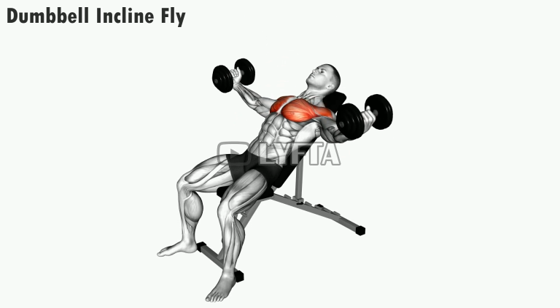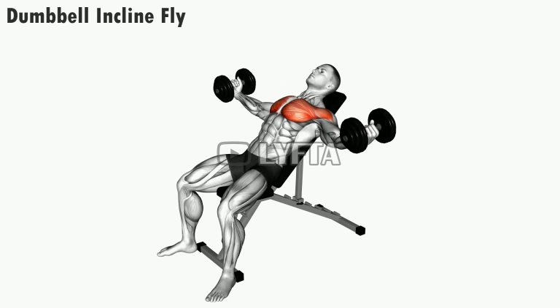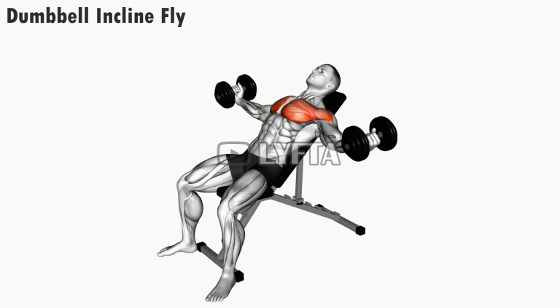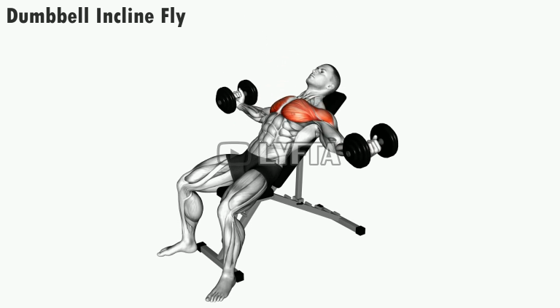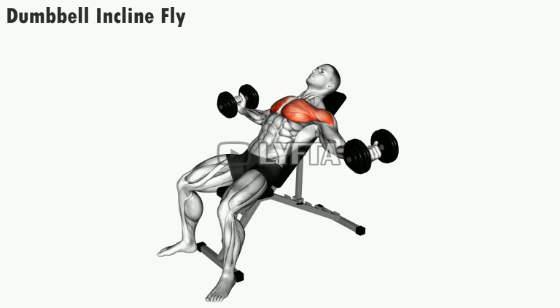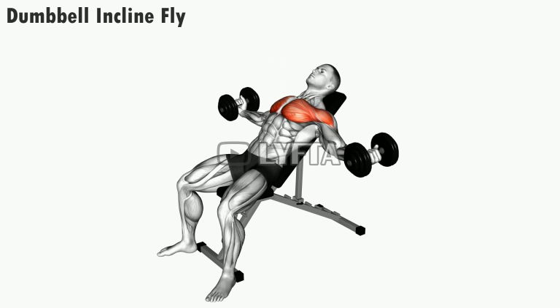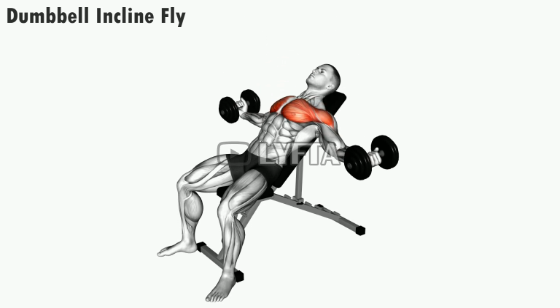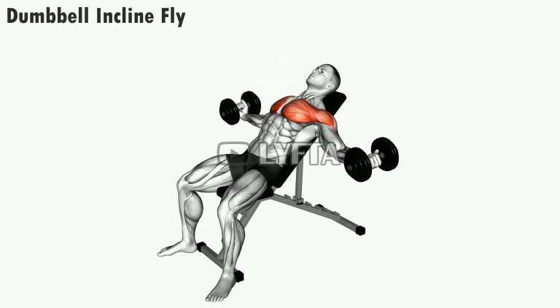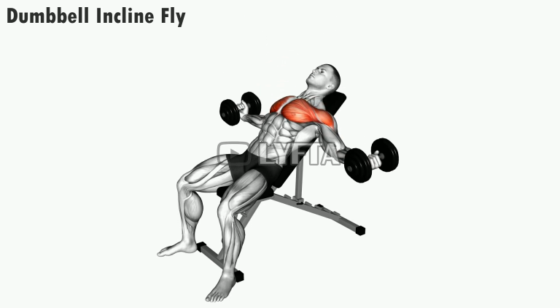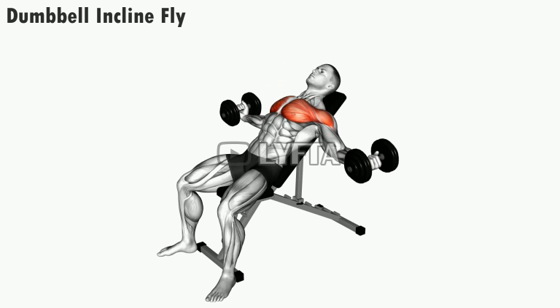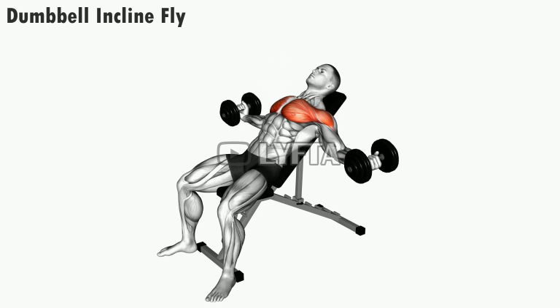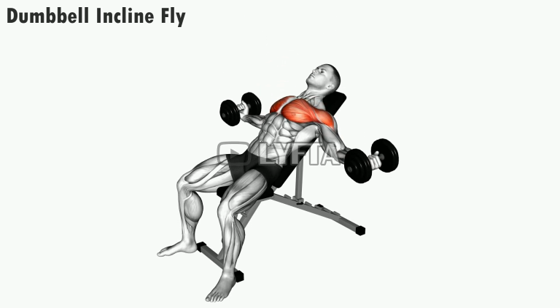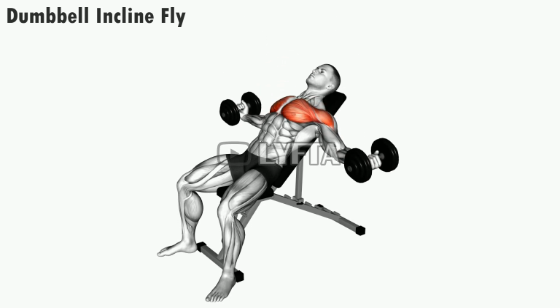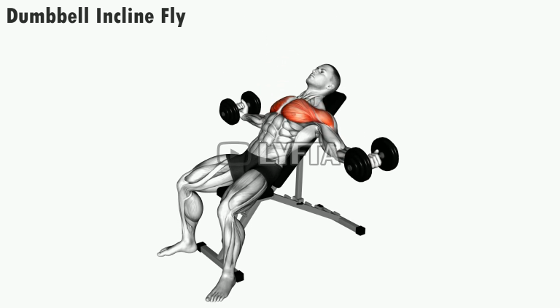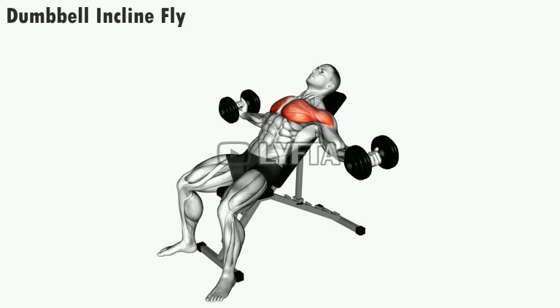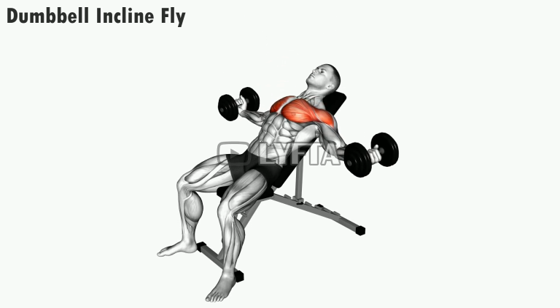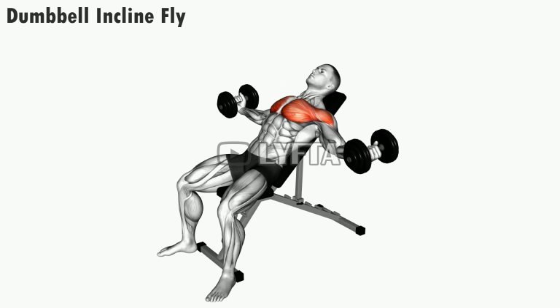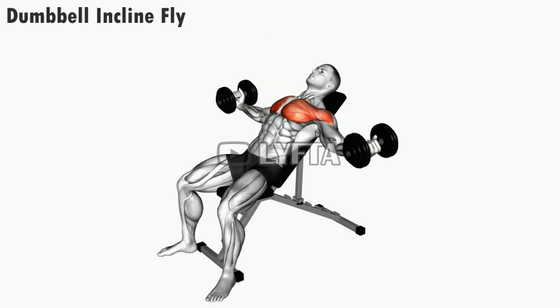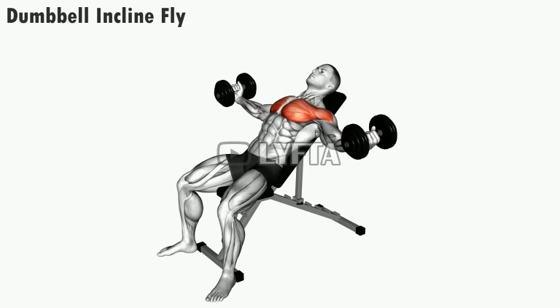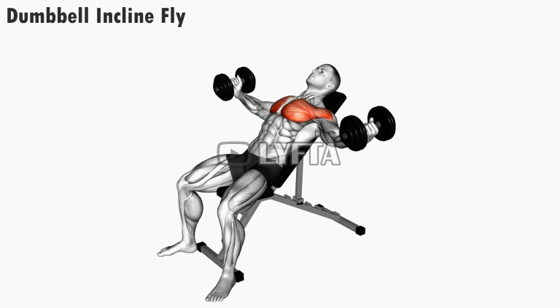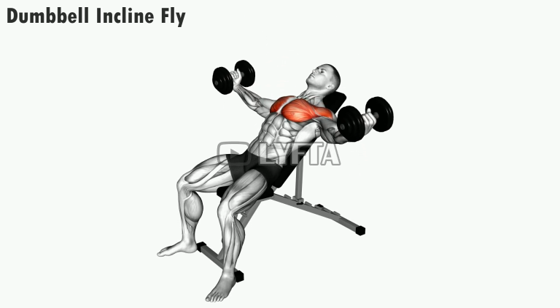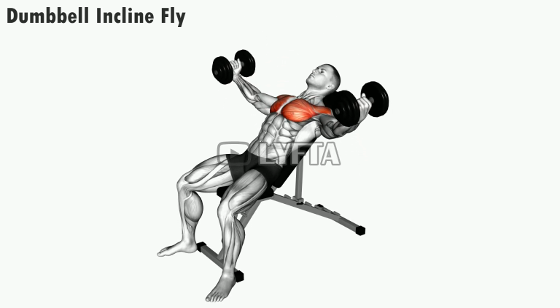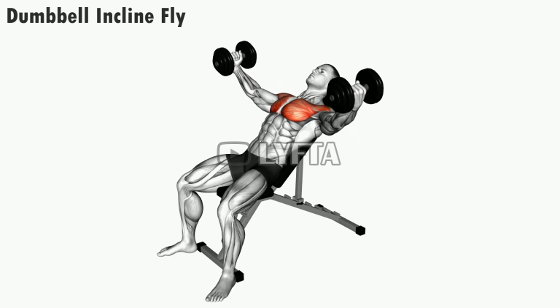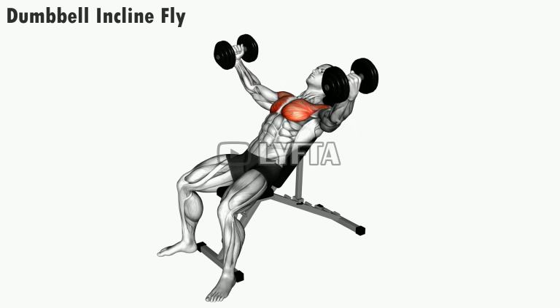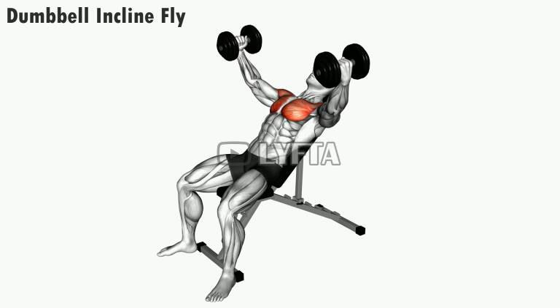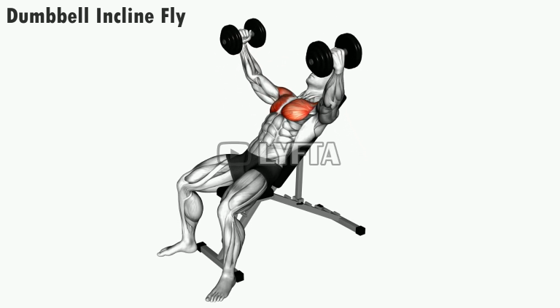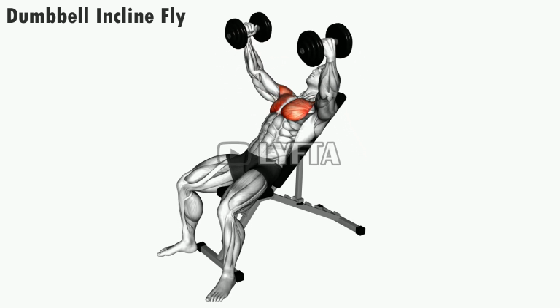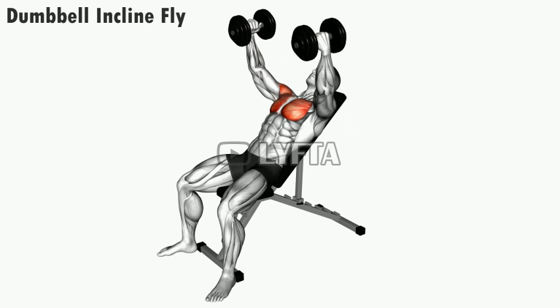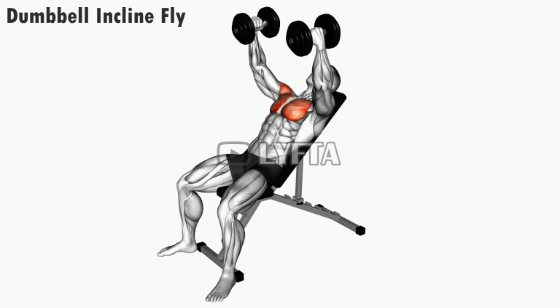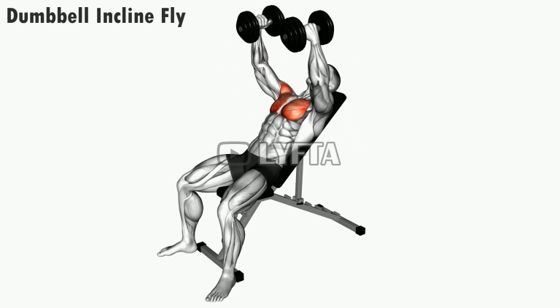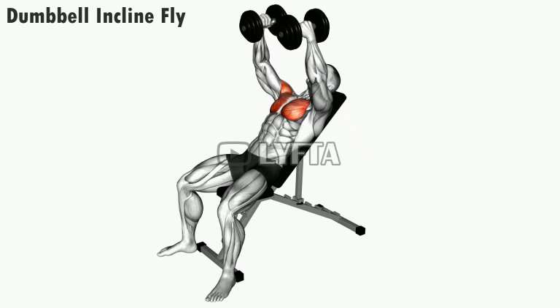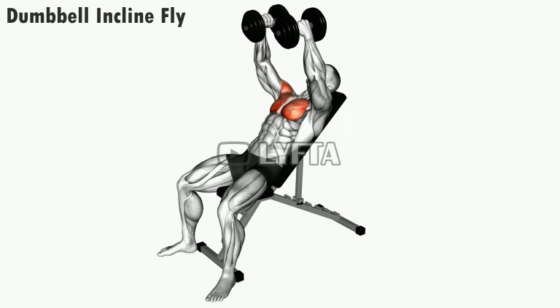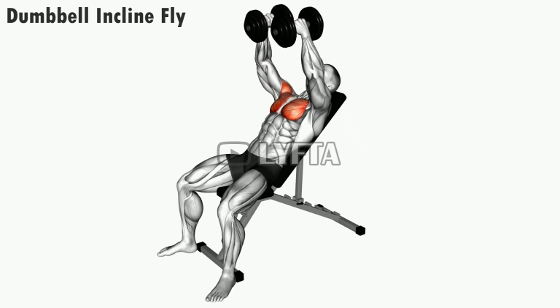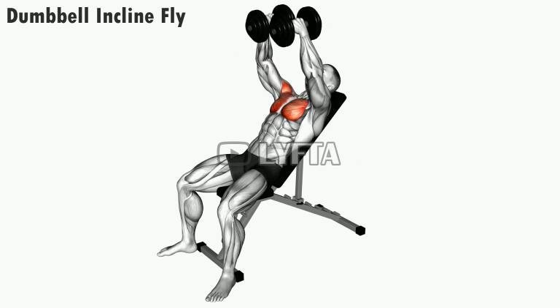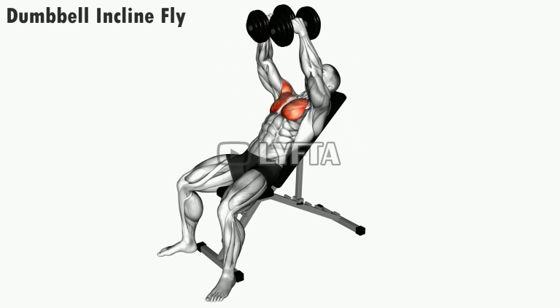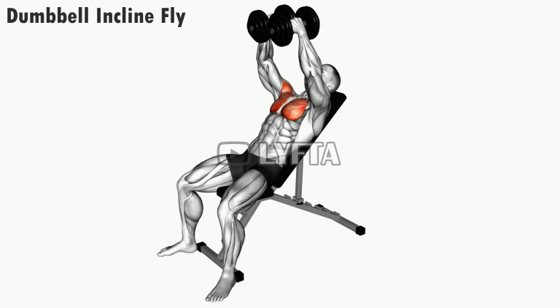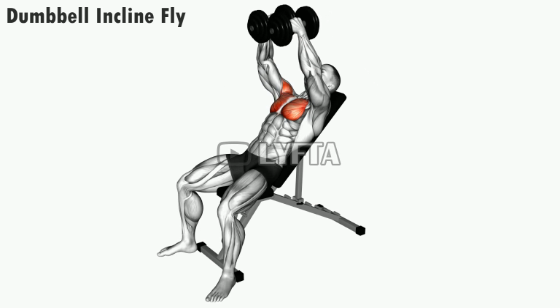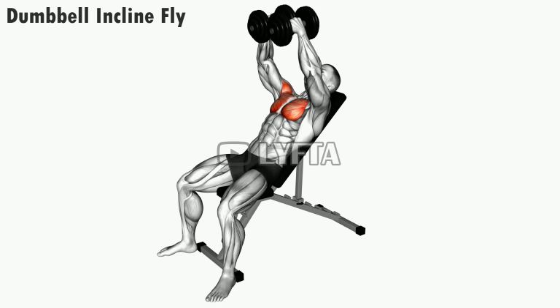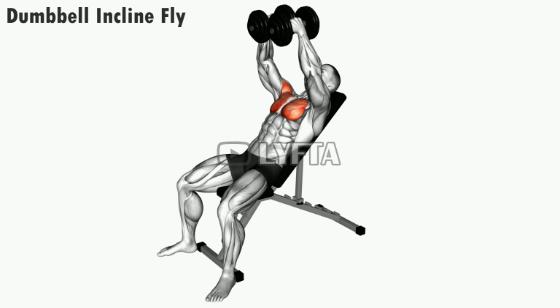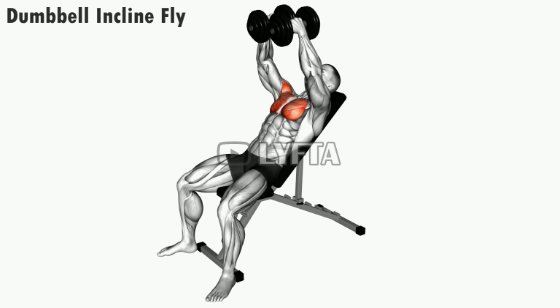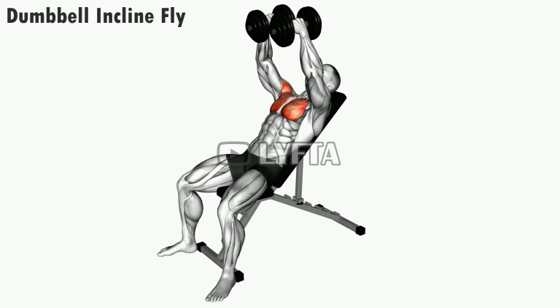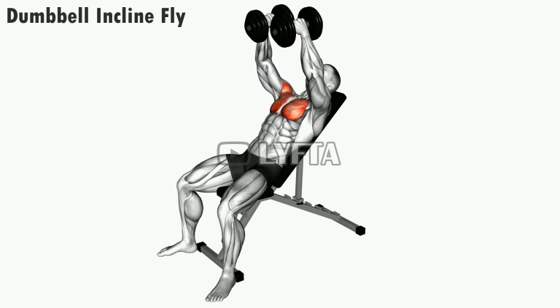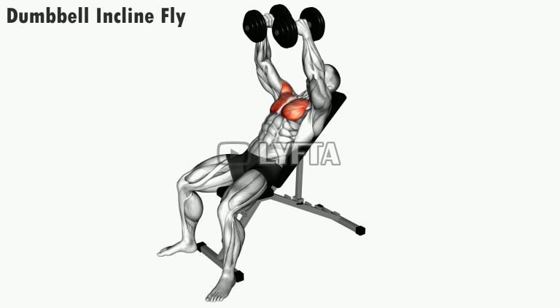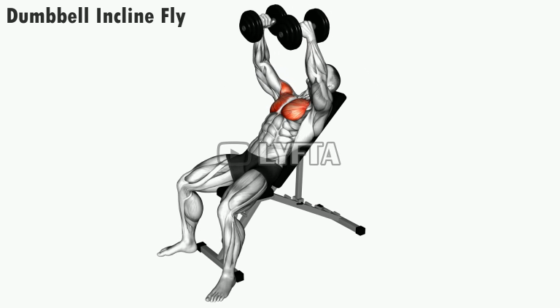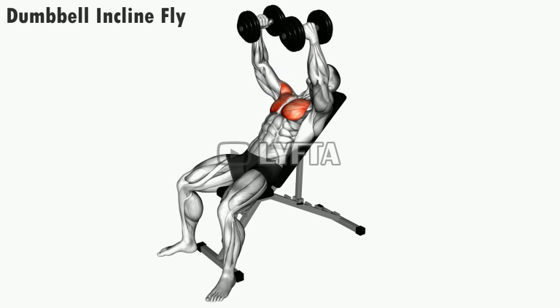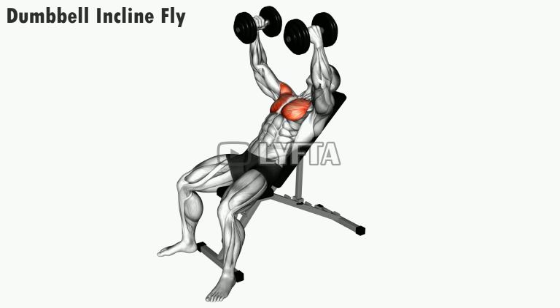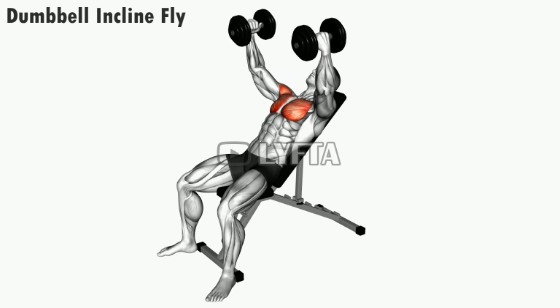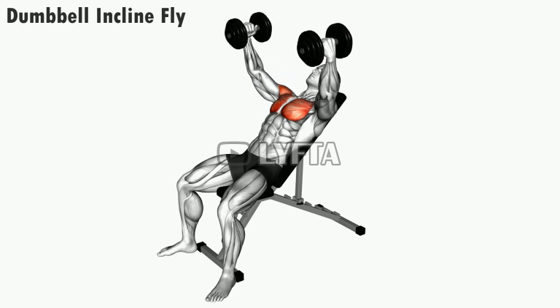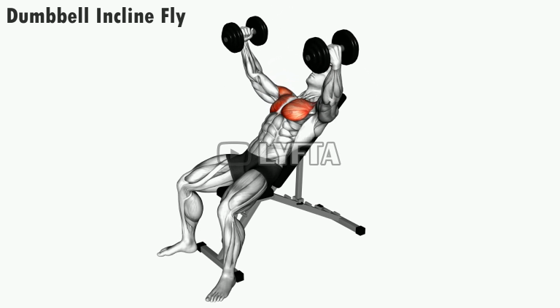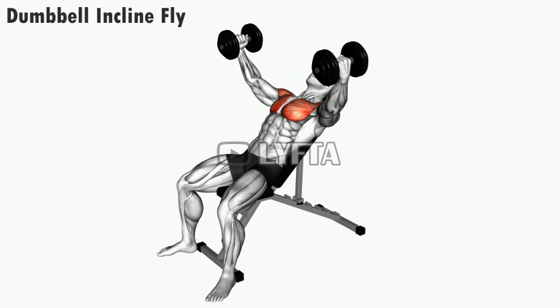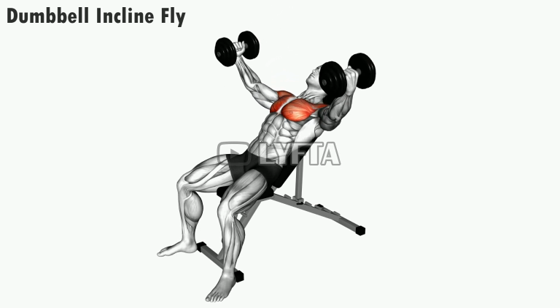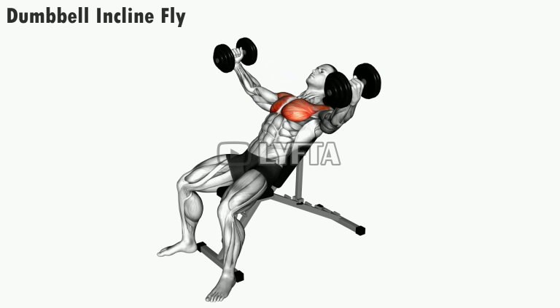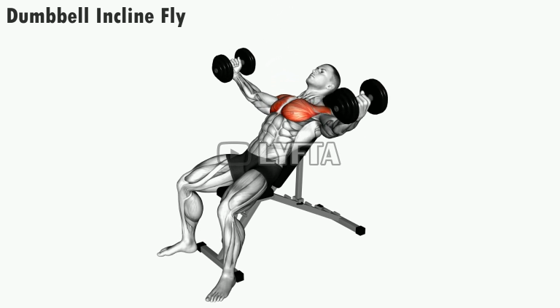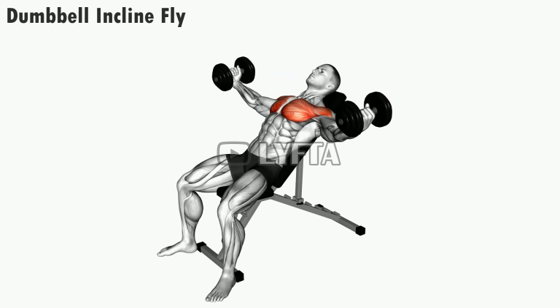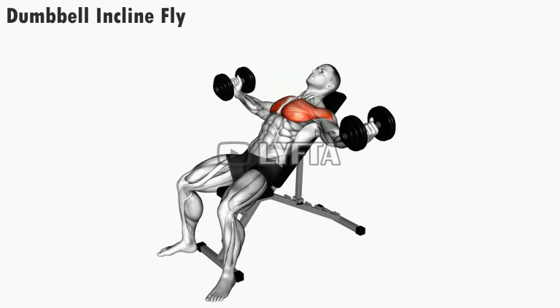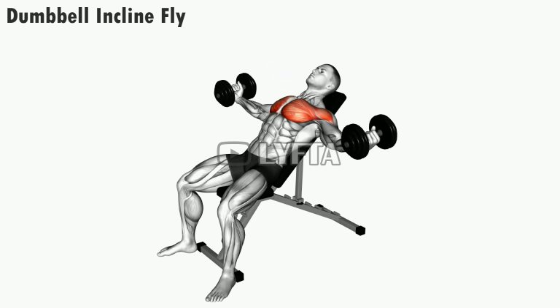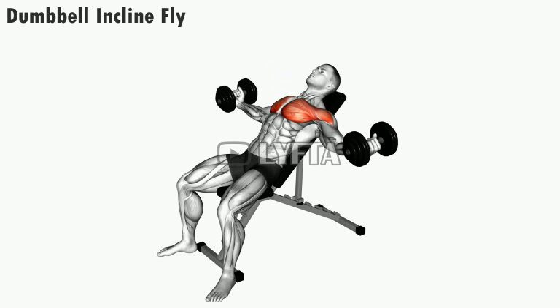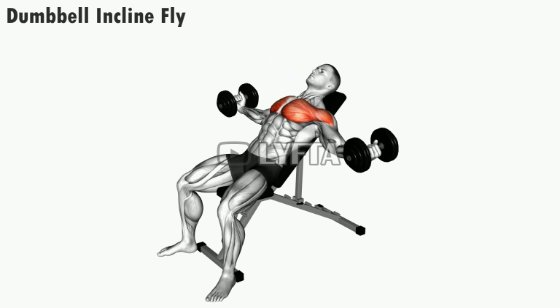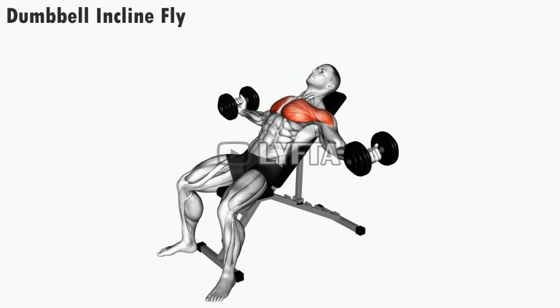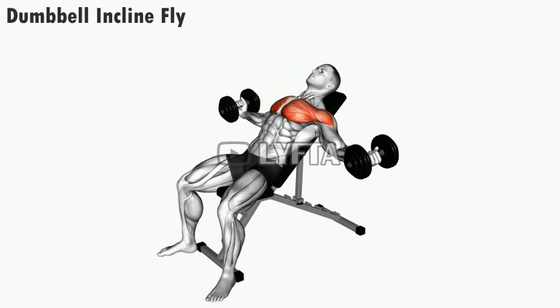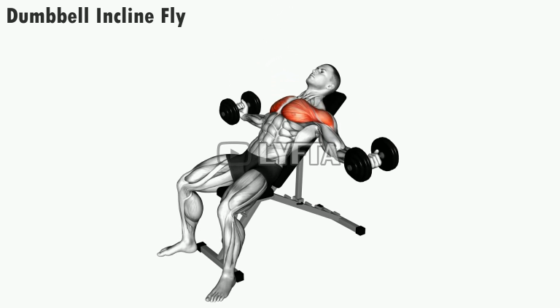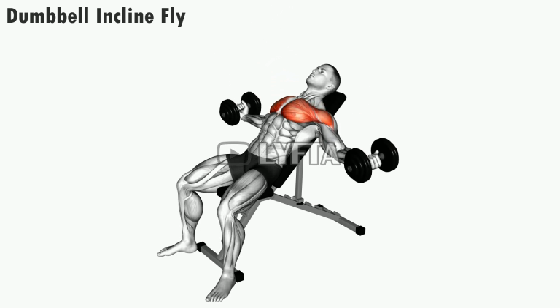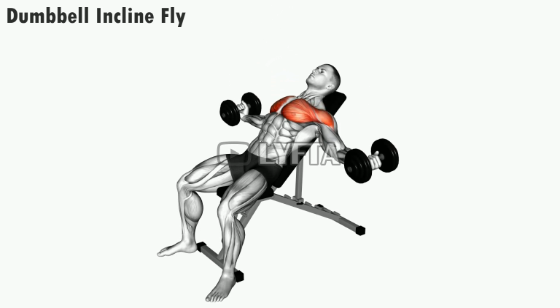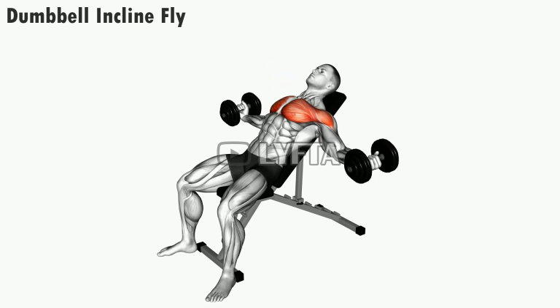Squeeze your chest muscles as you gently bring the dumbbells together in an arc motion while maintaining a slight bend in your elbows.